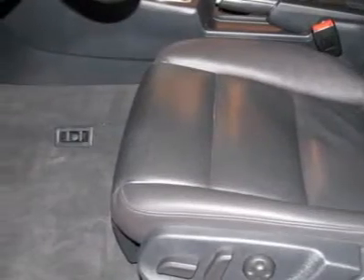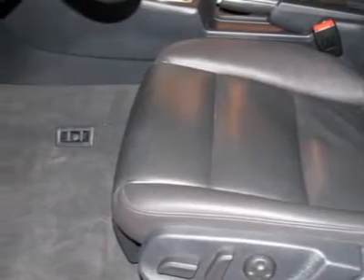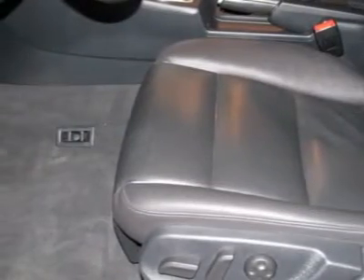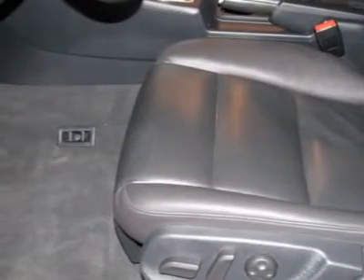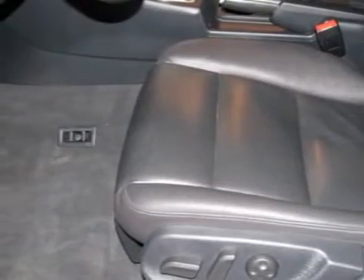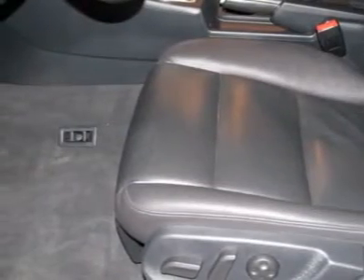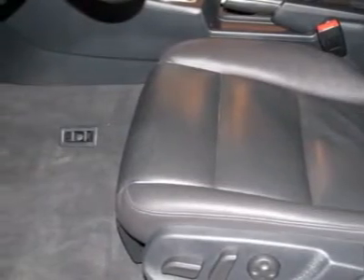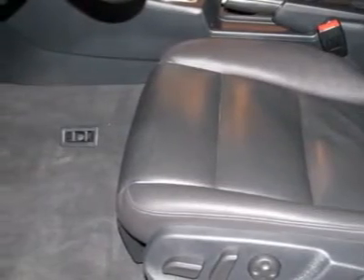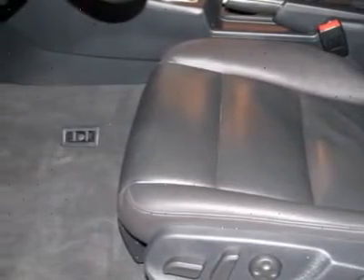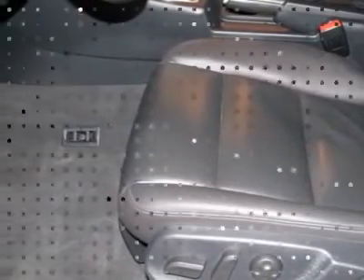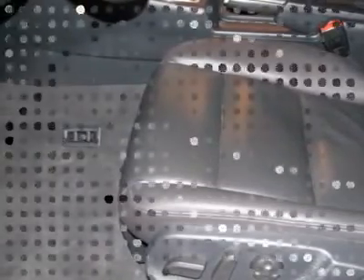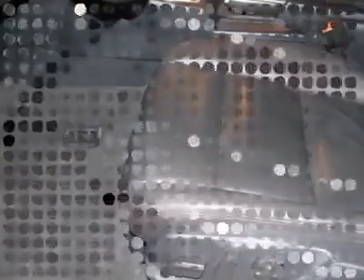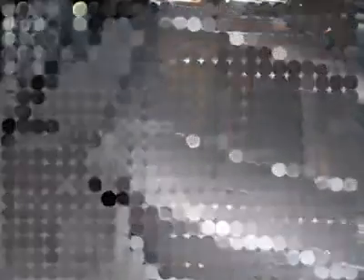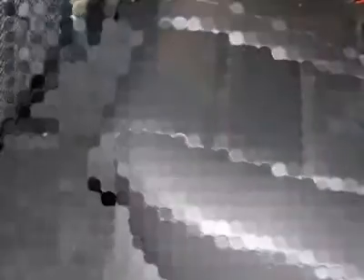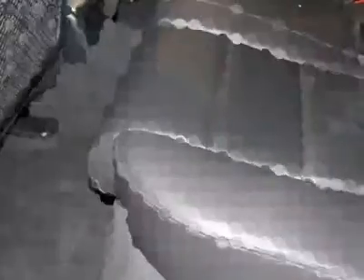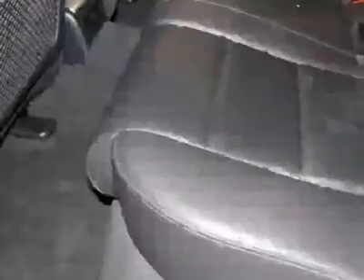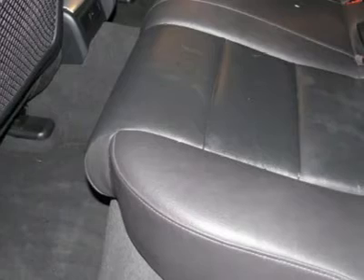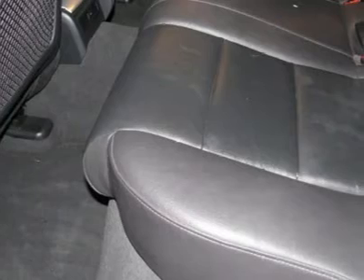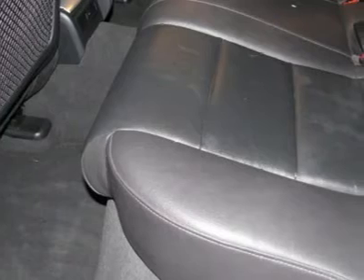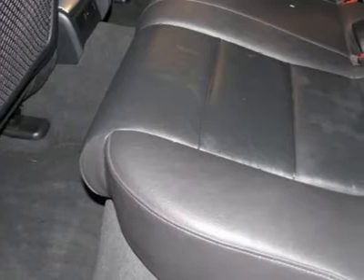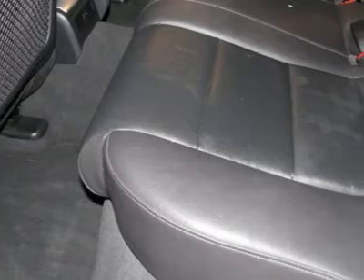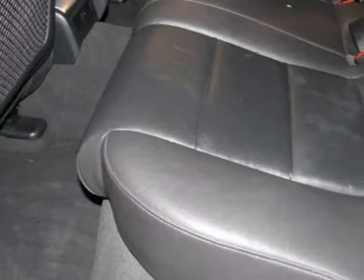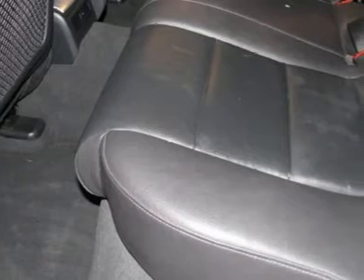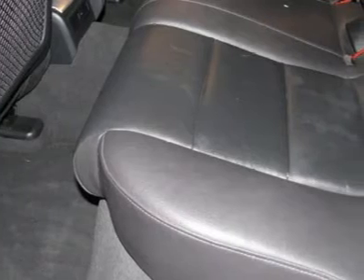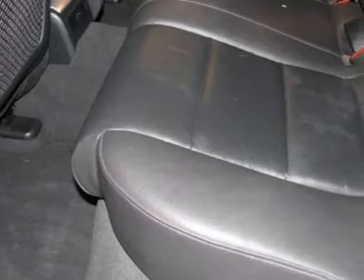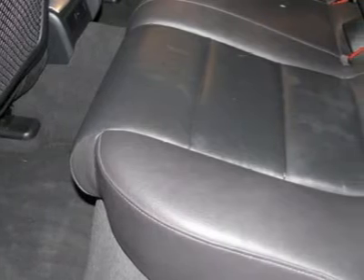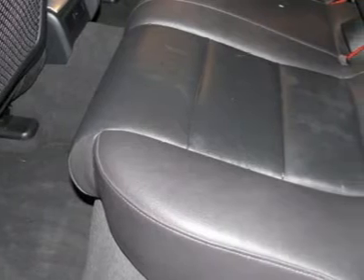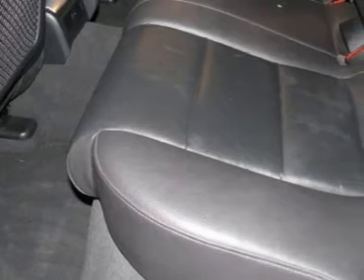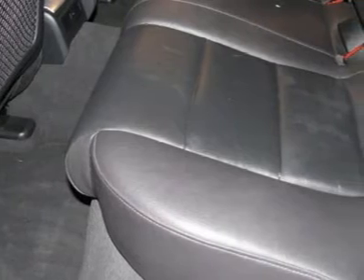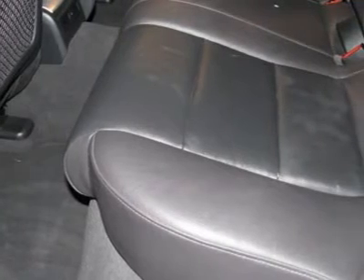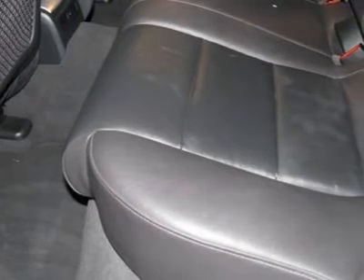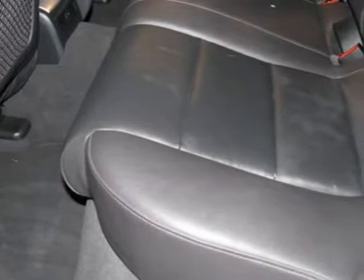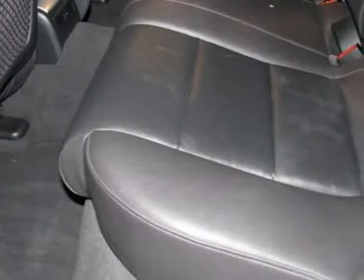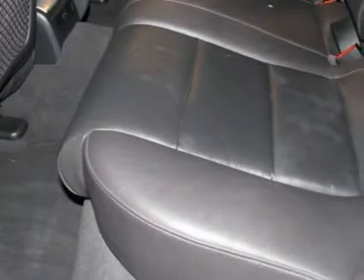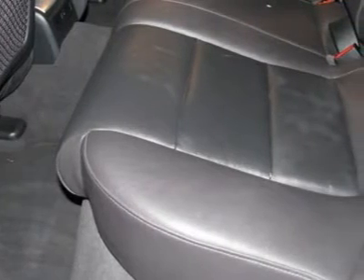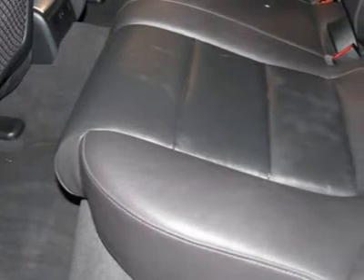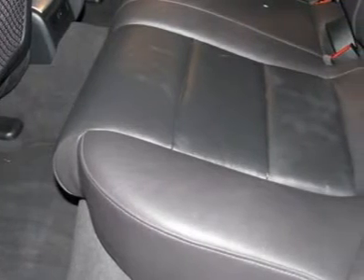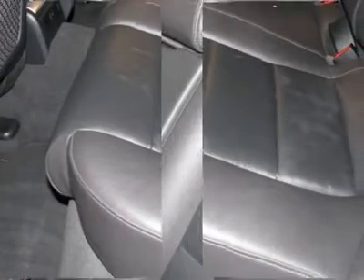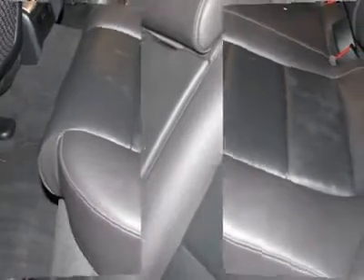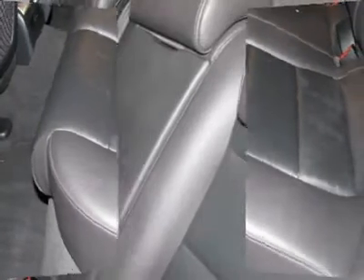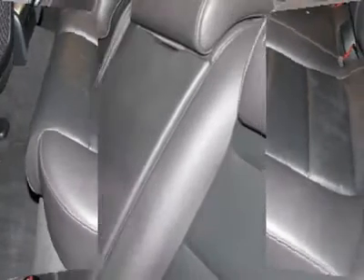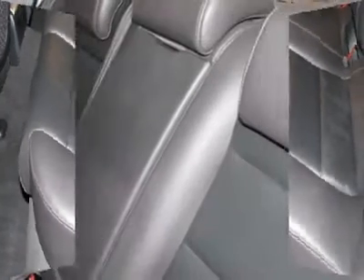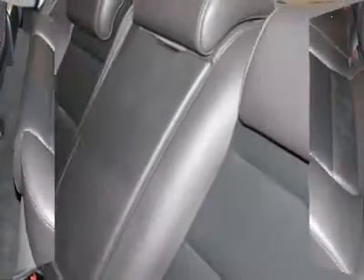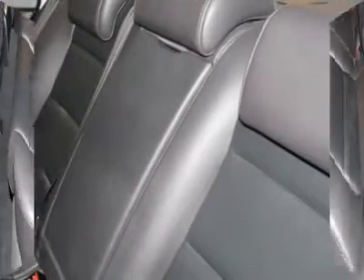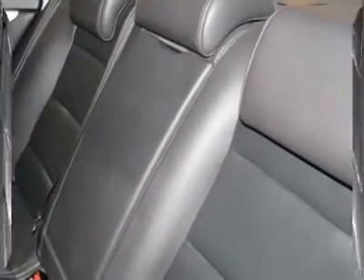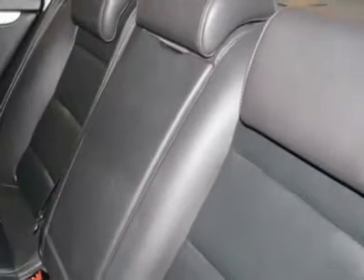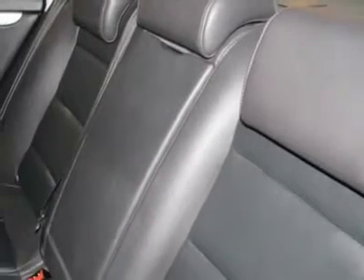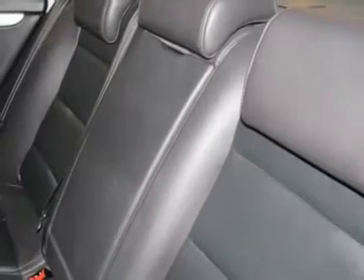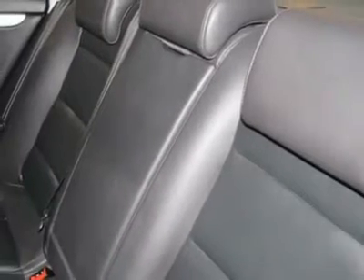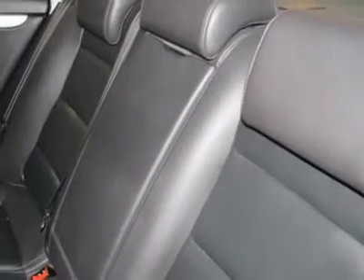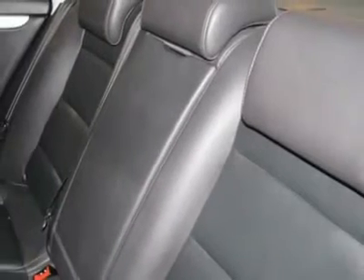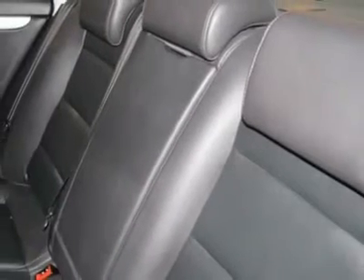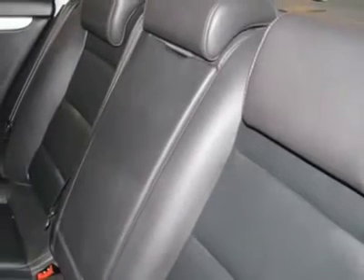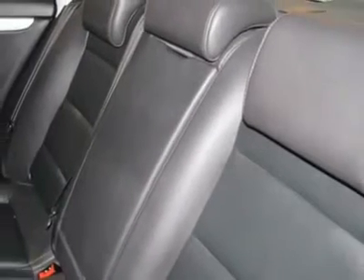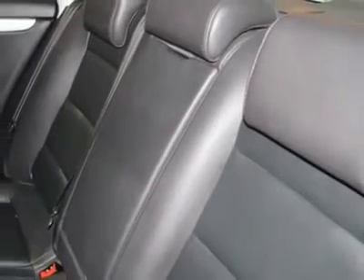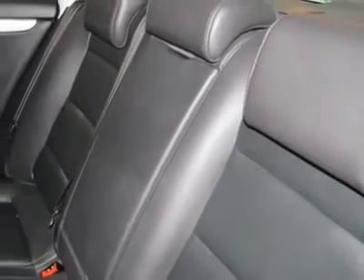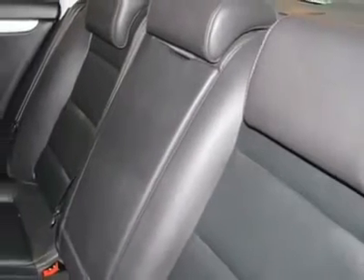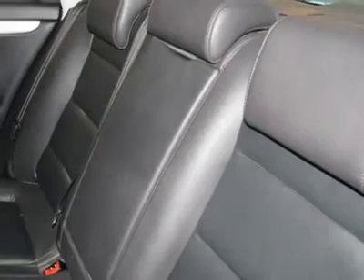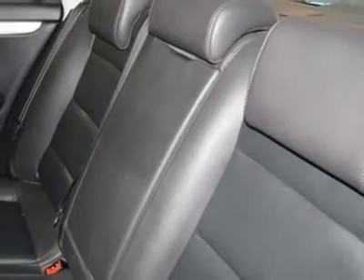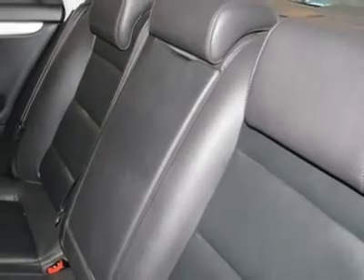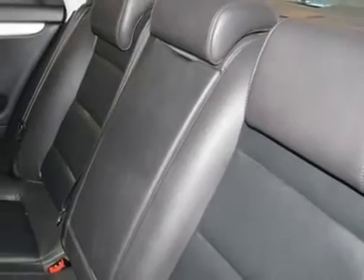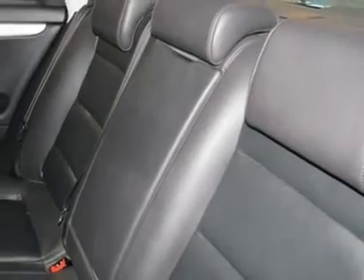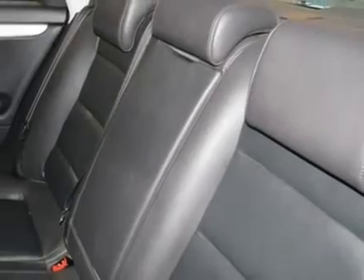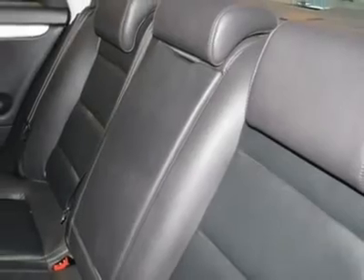New Car Test Drive called it a car nut's car. It's fun to drive, with all the sporty bits and pieces.